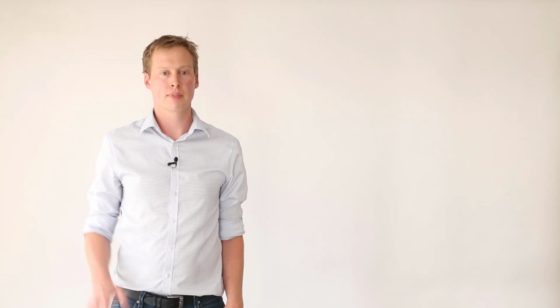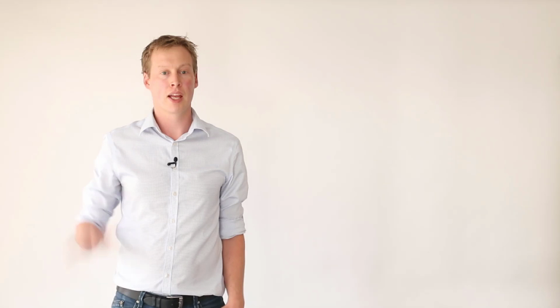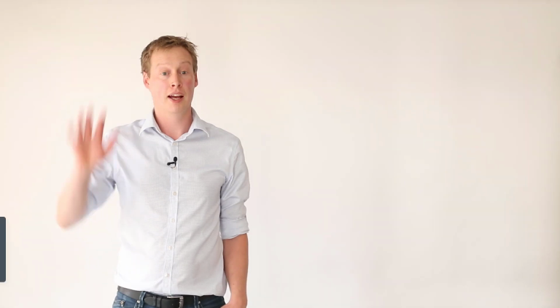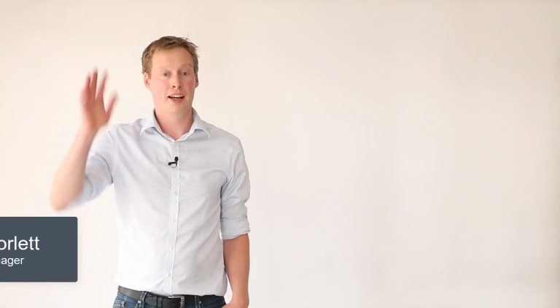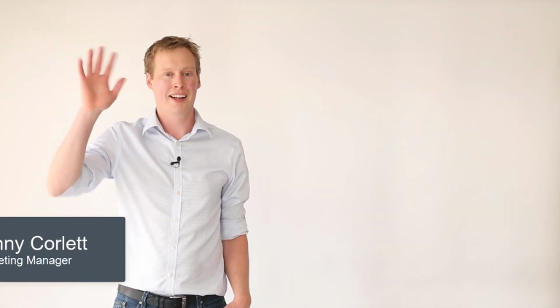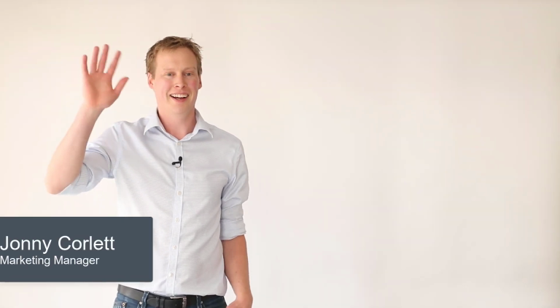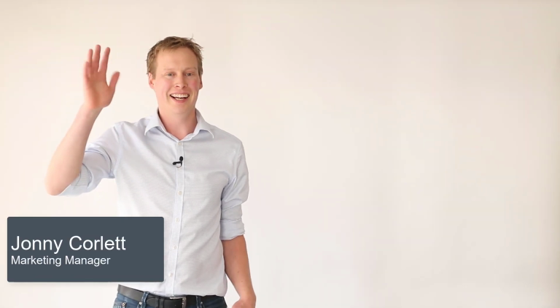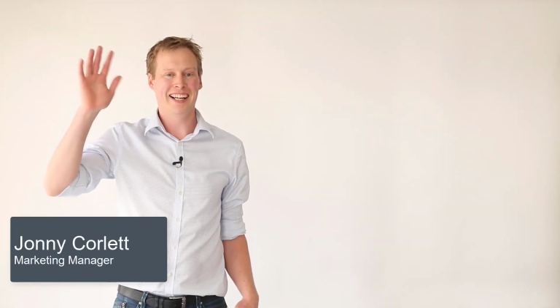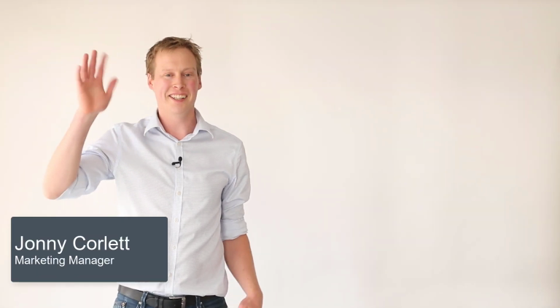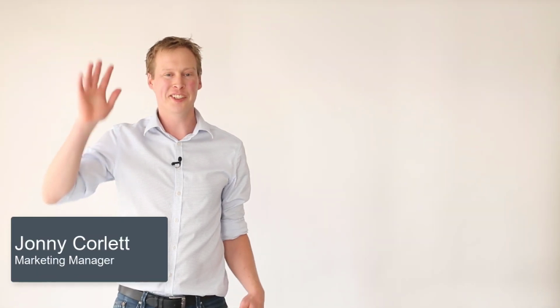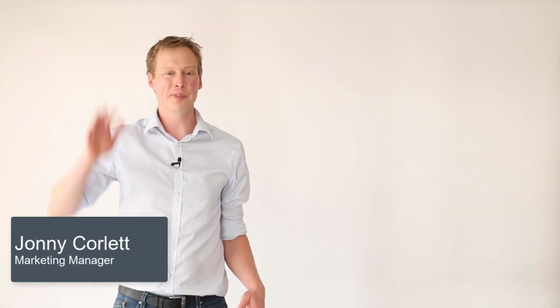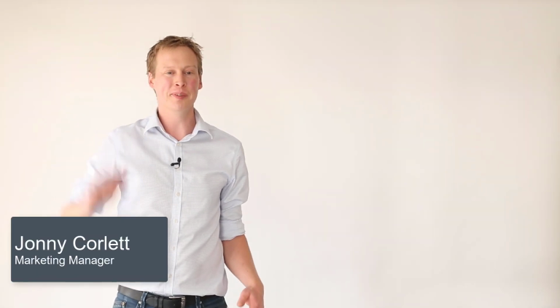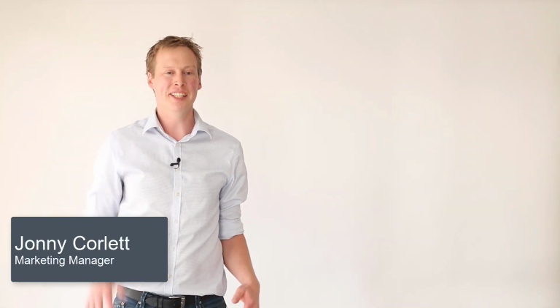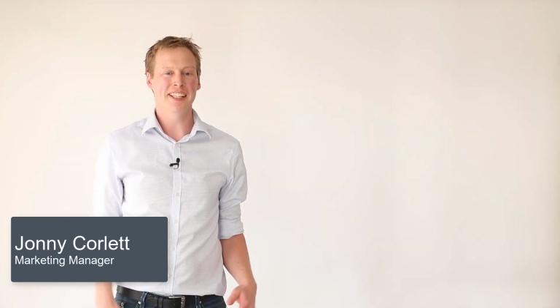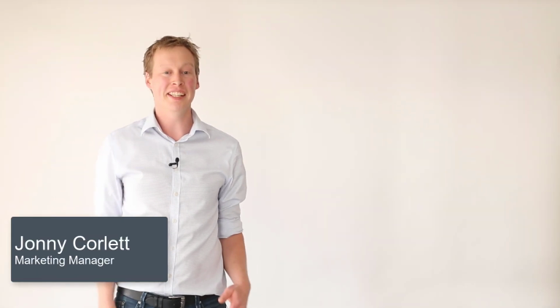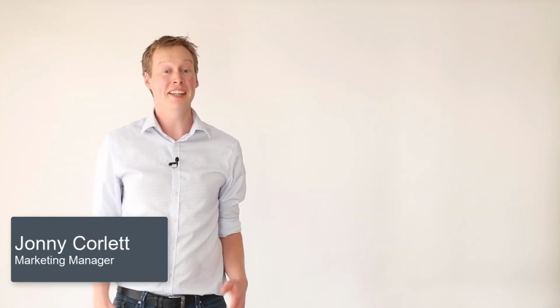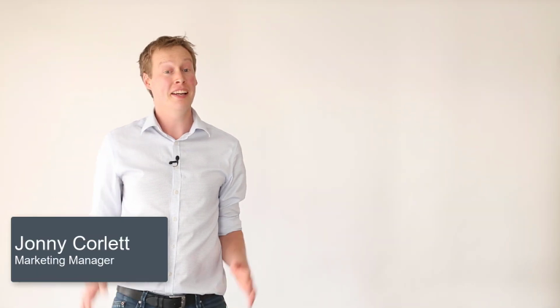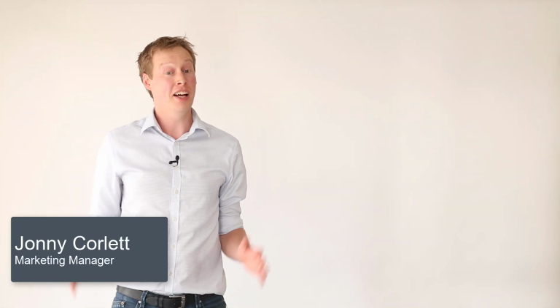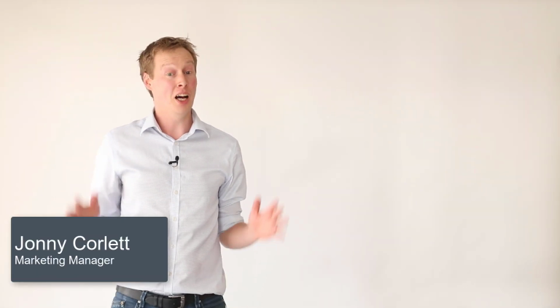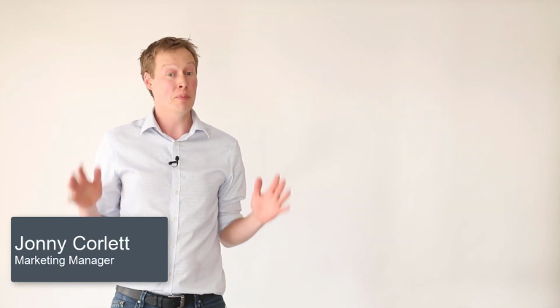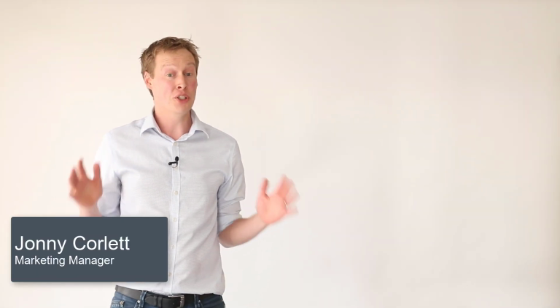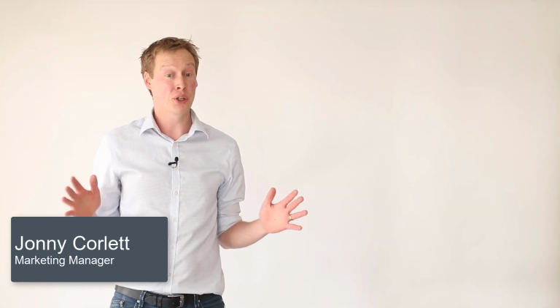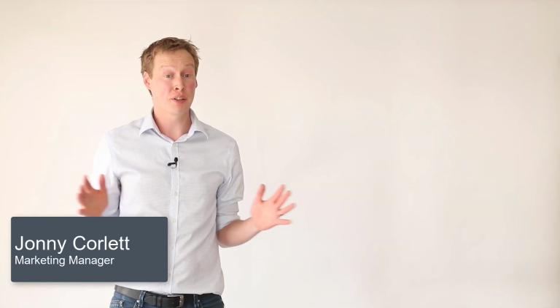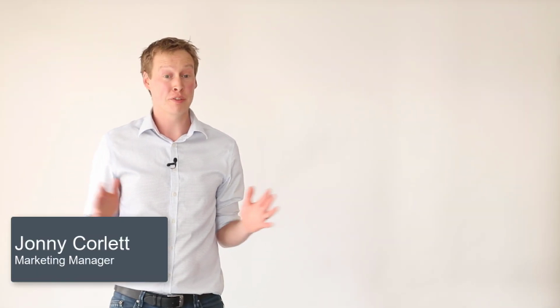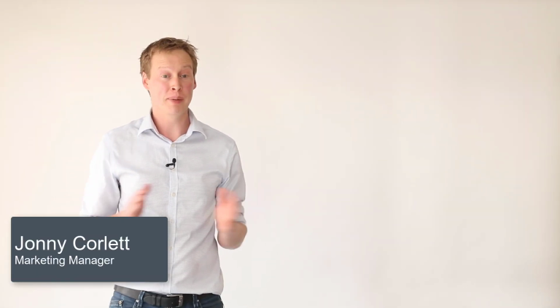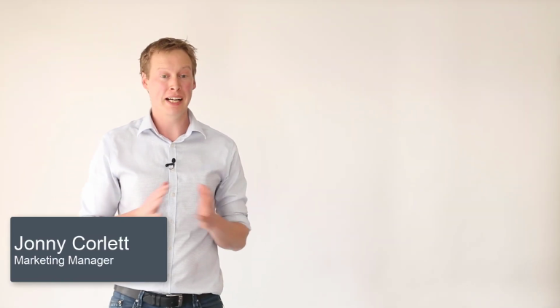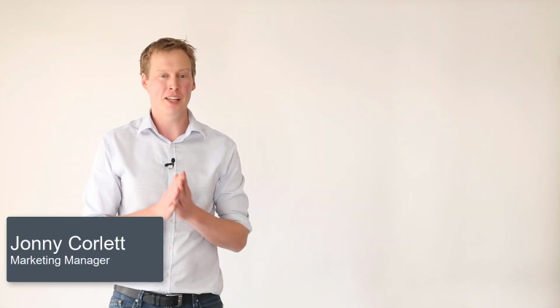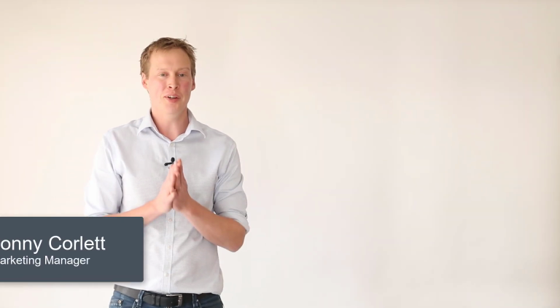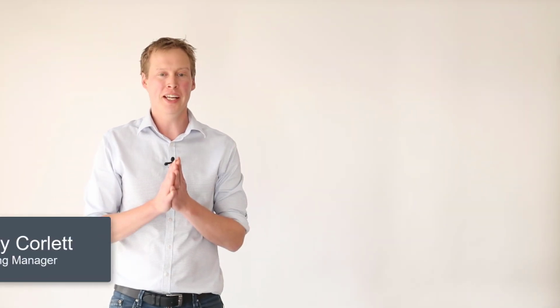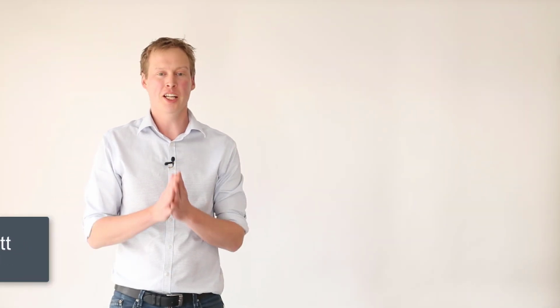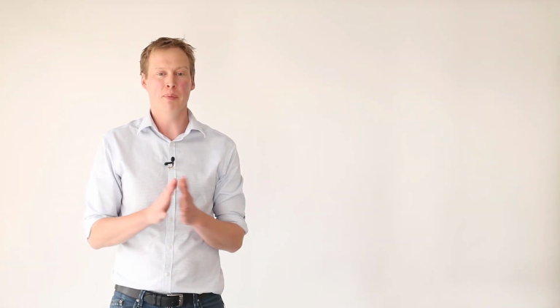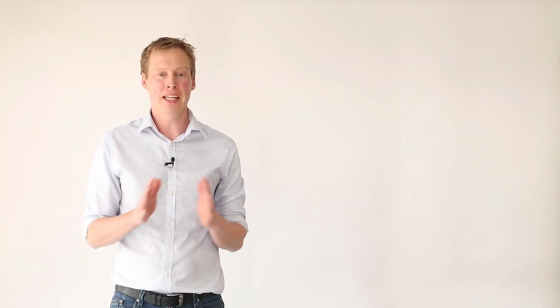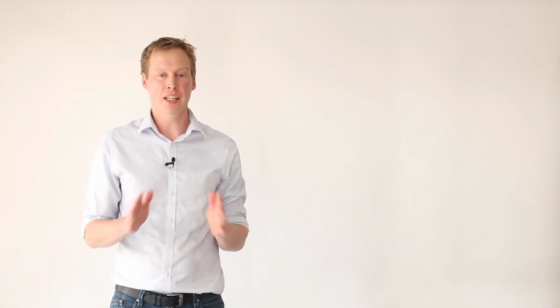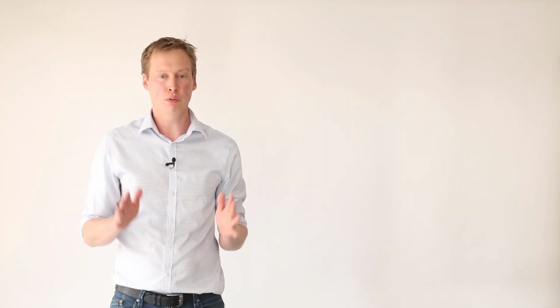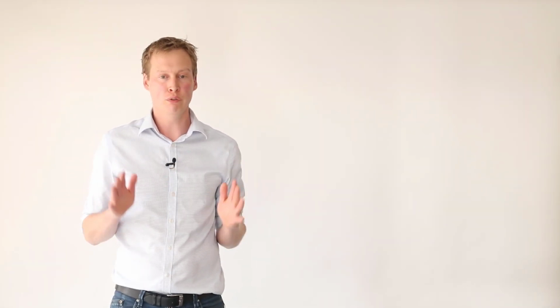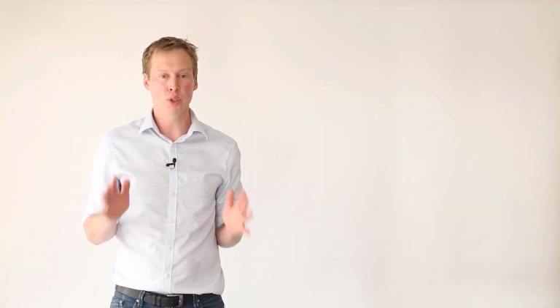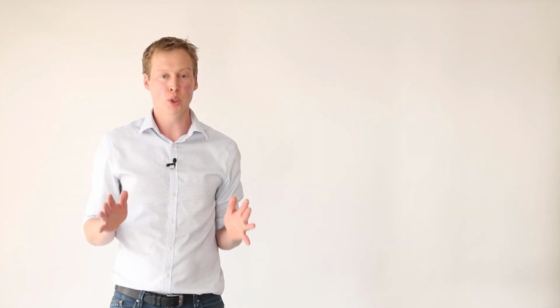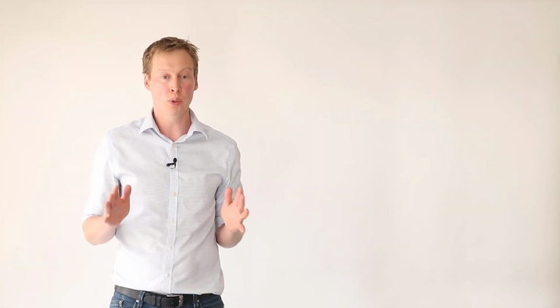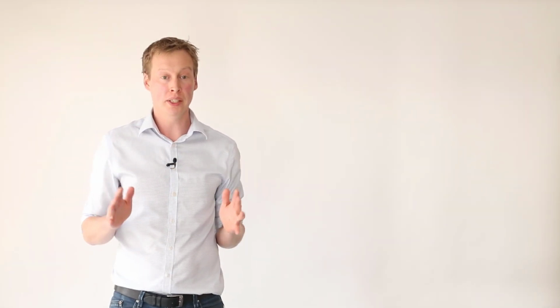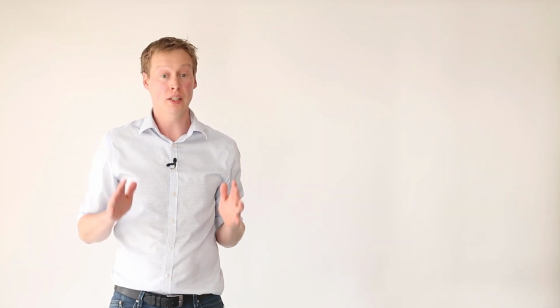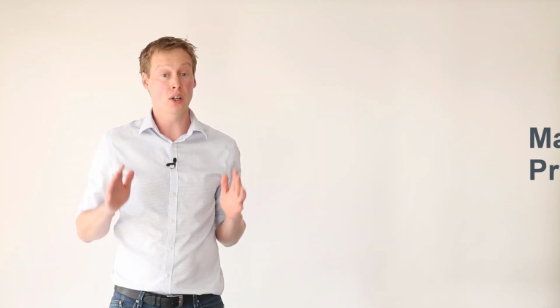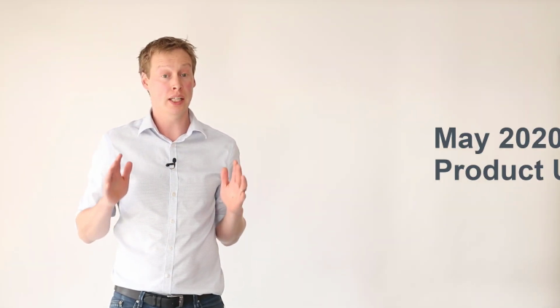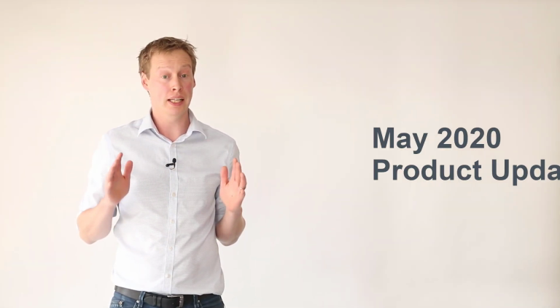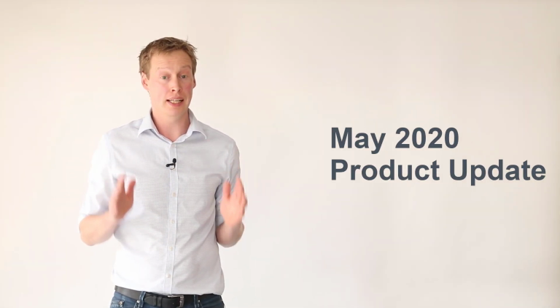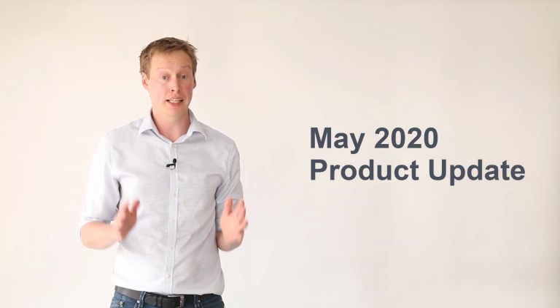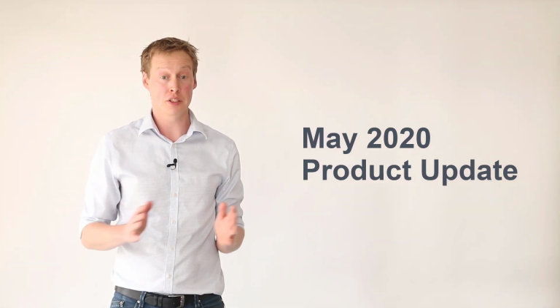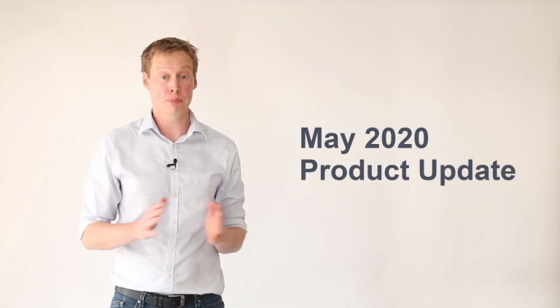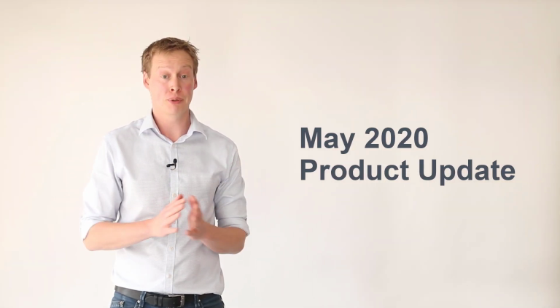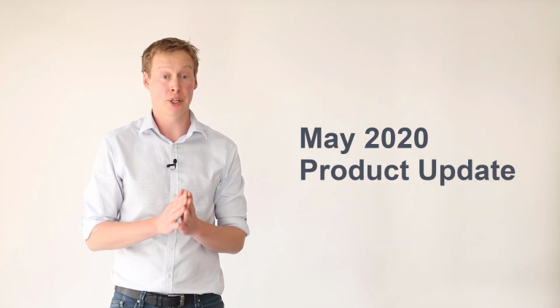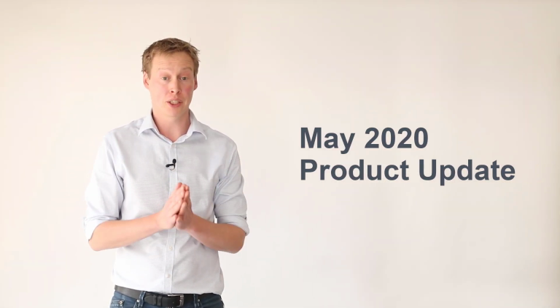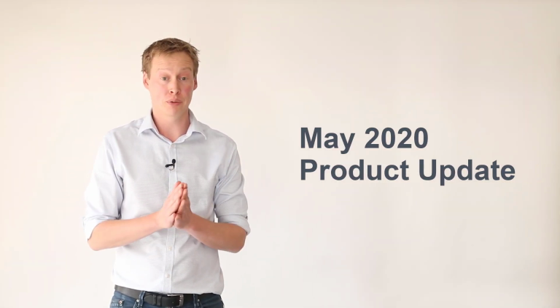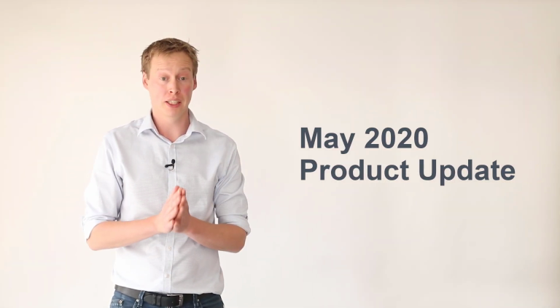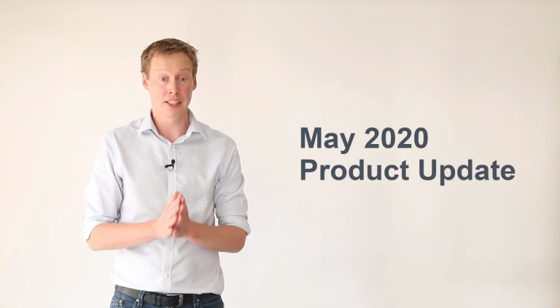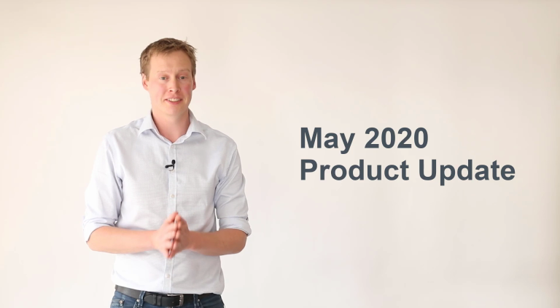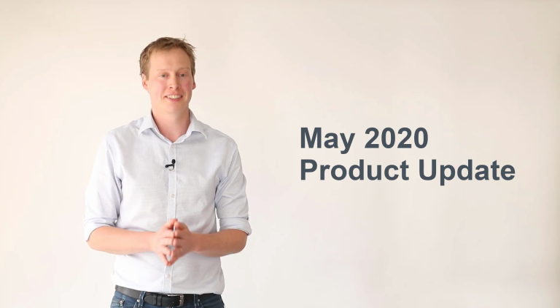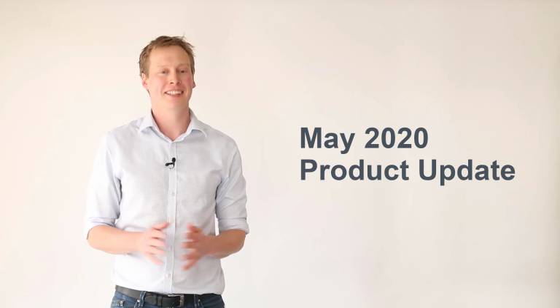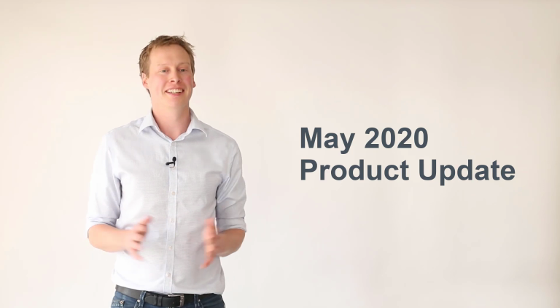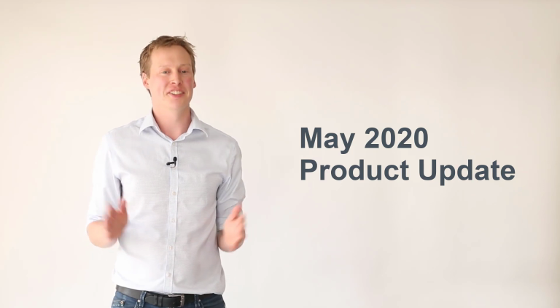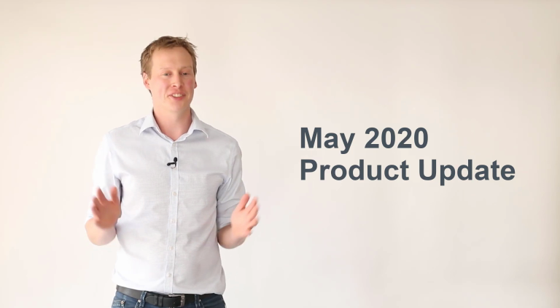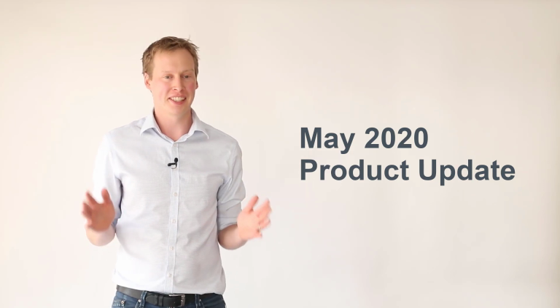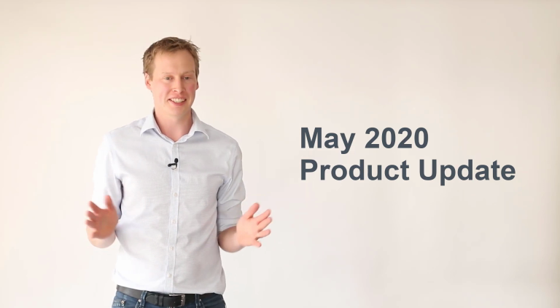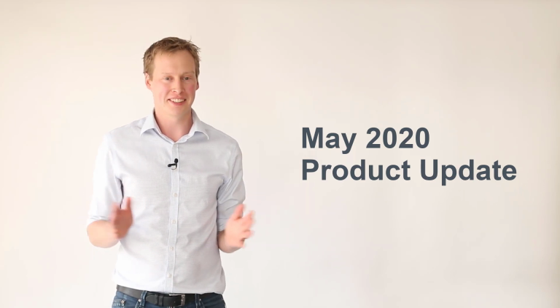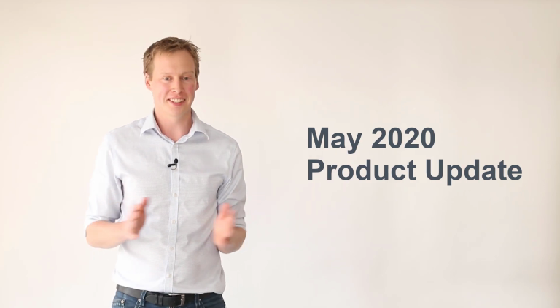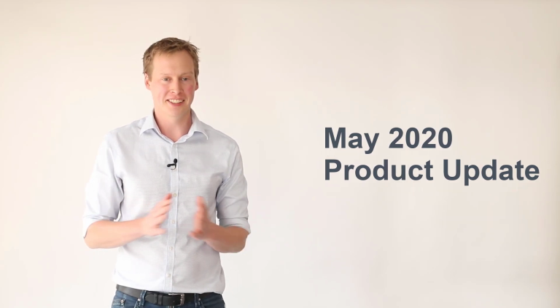Hi Arlo community, I'm Johnny from Arlo and I'm here to fill you in on our latest product release. So let's go.